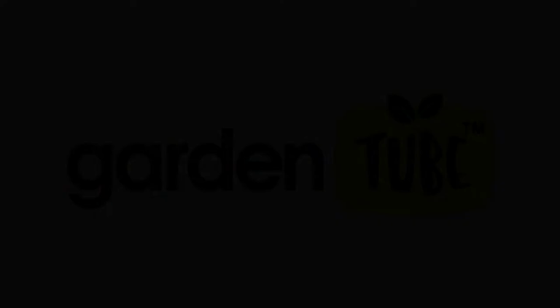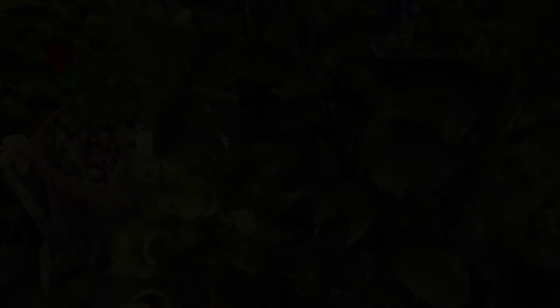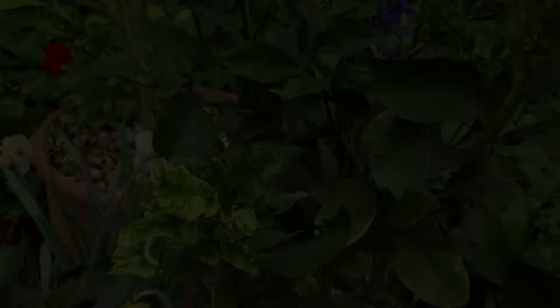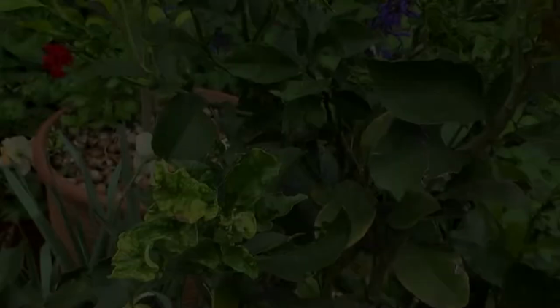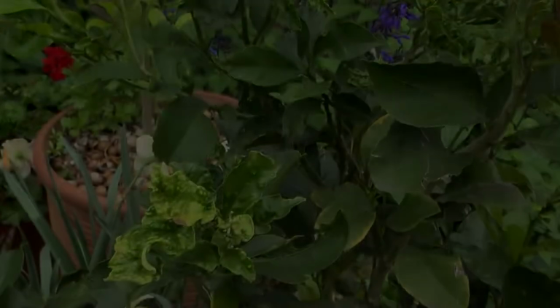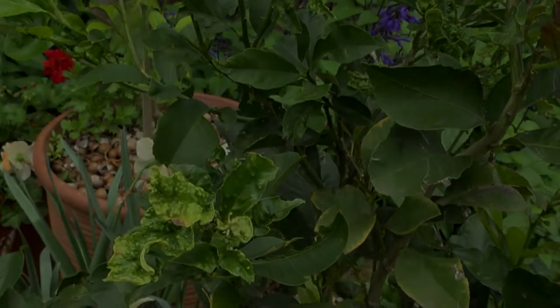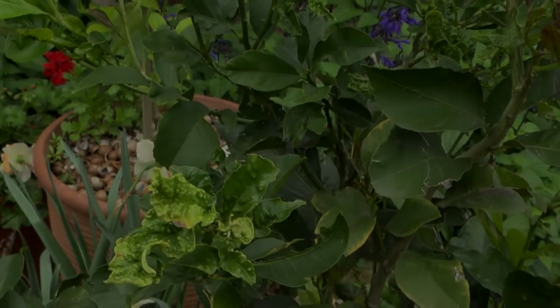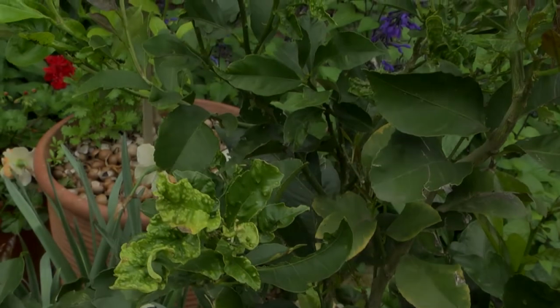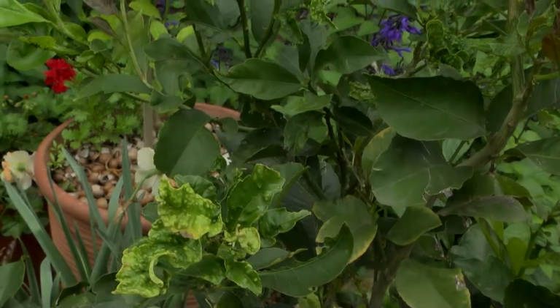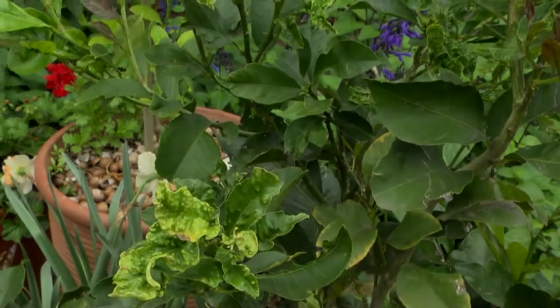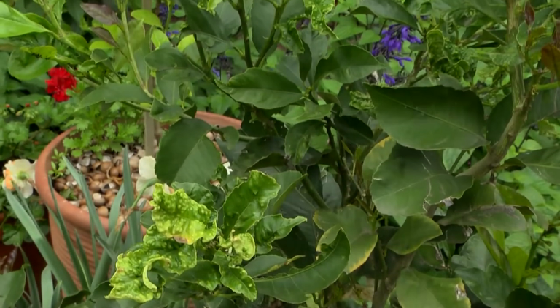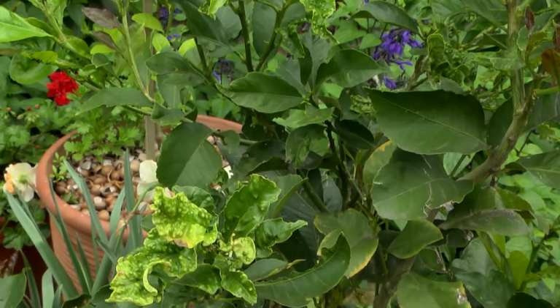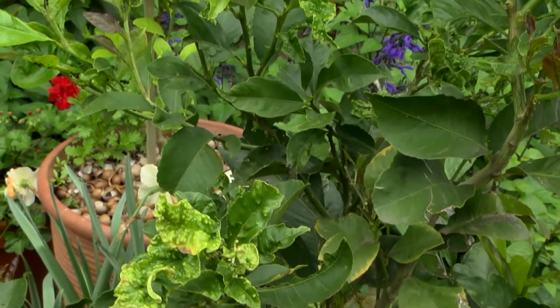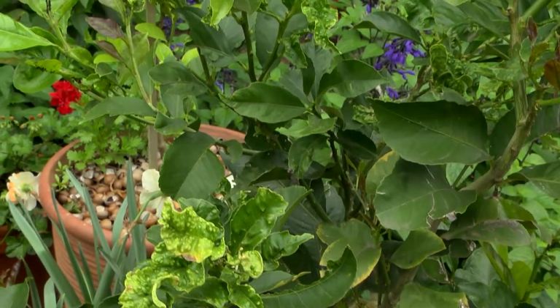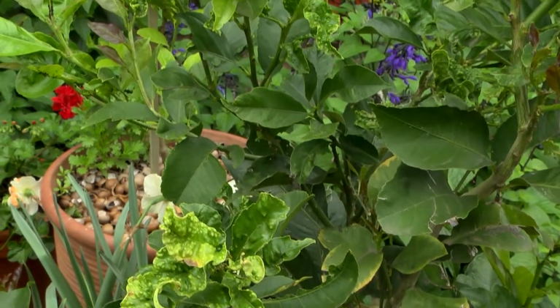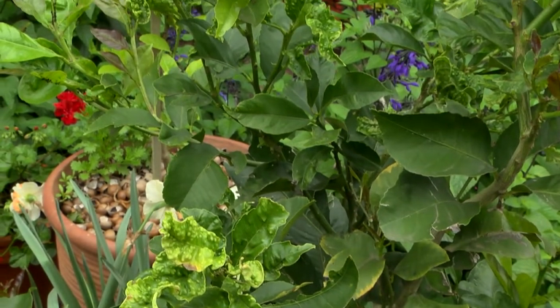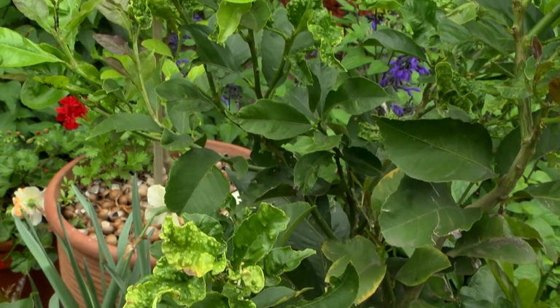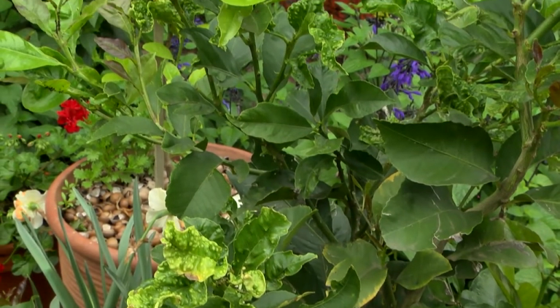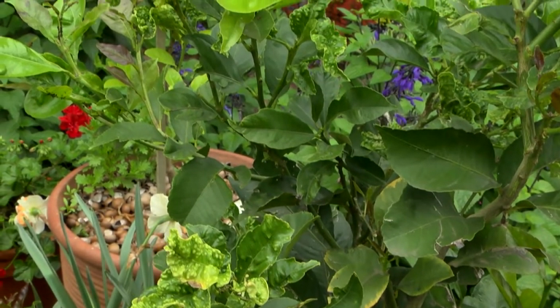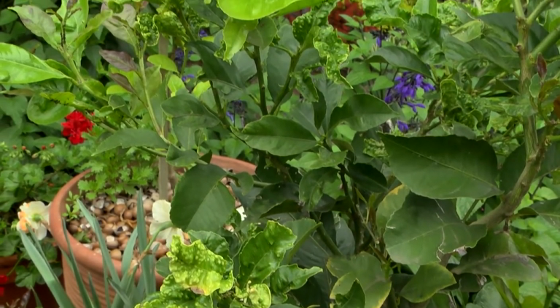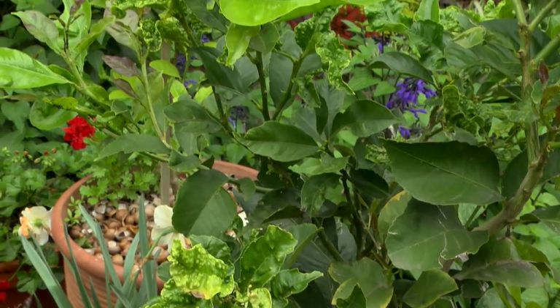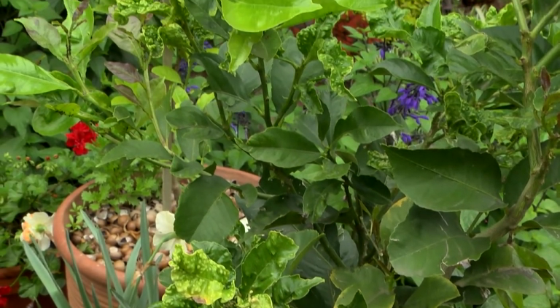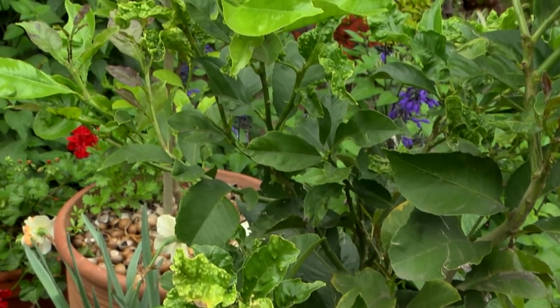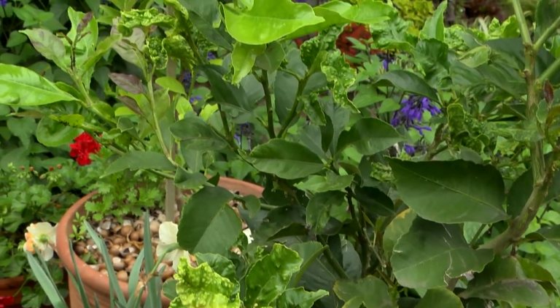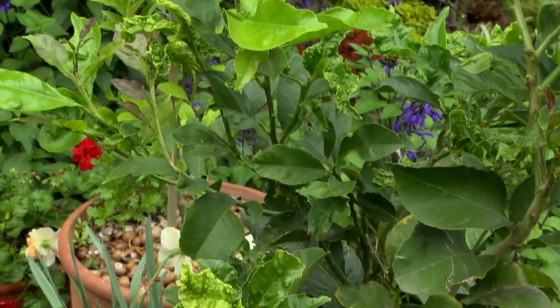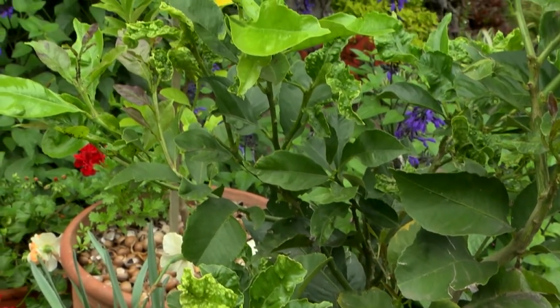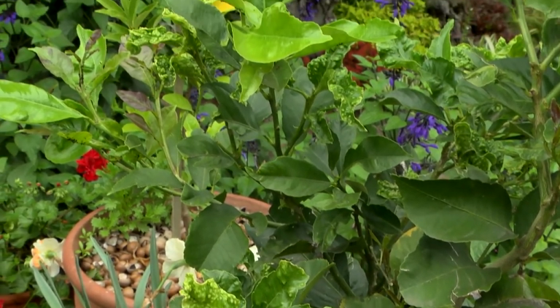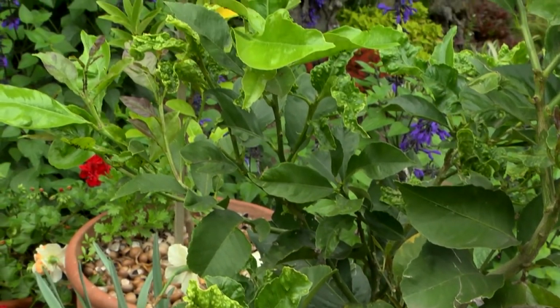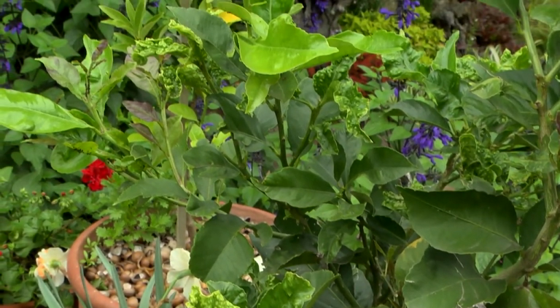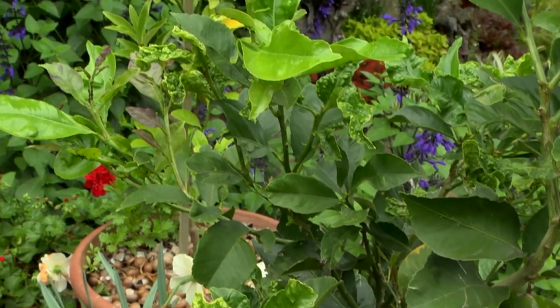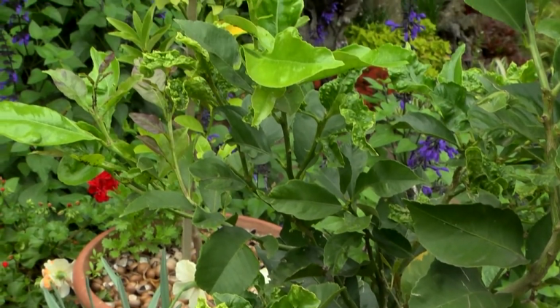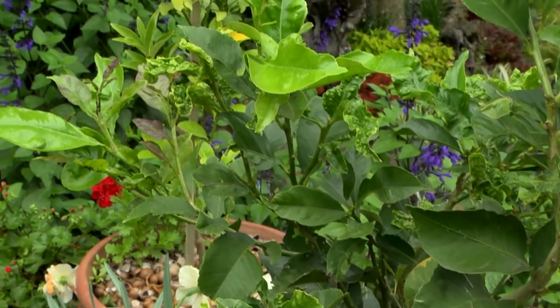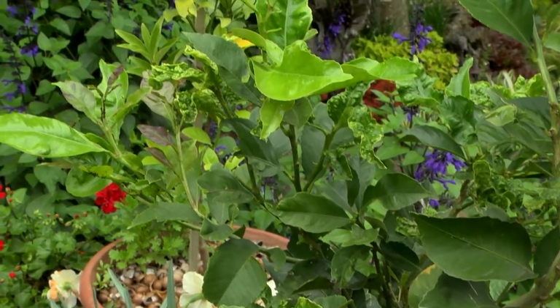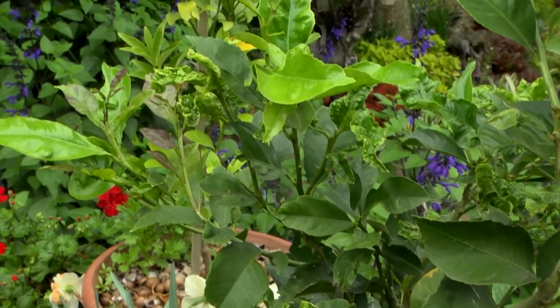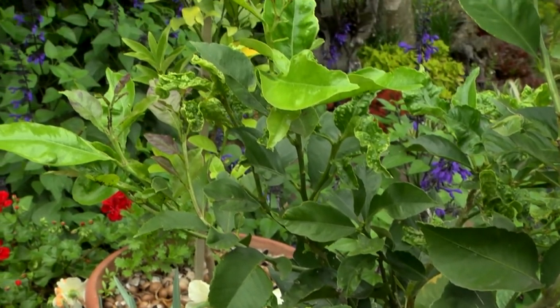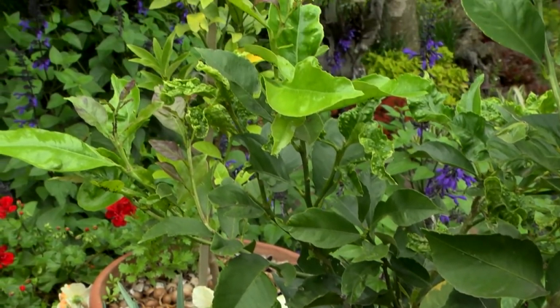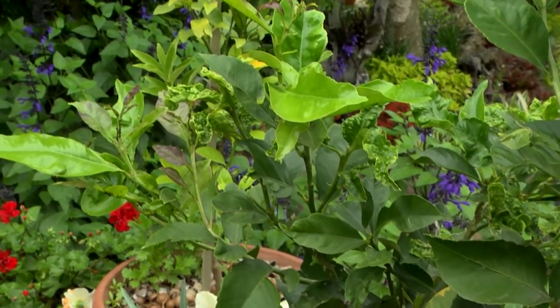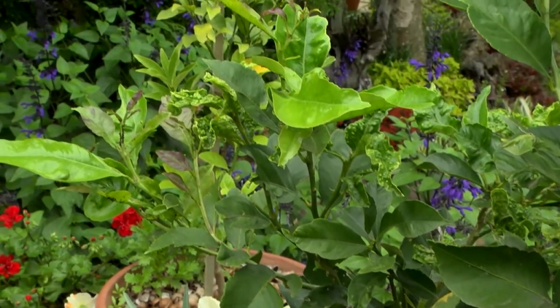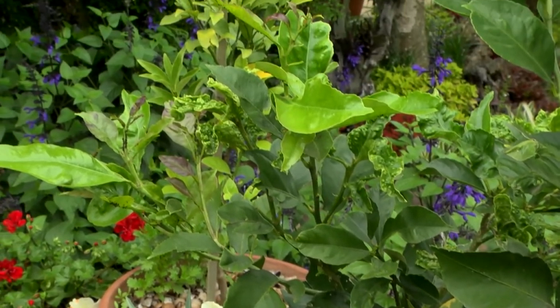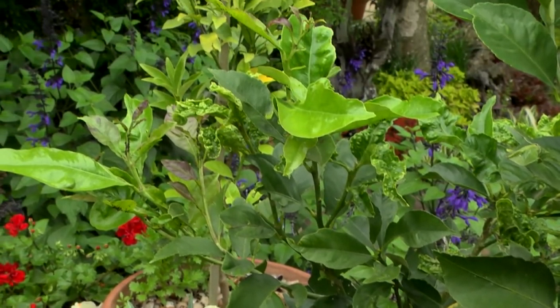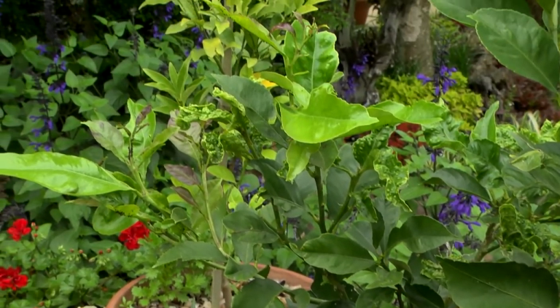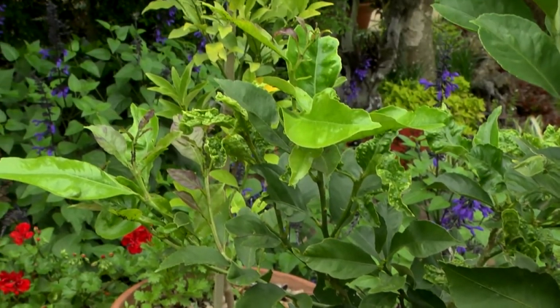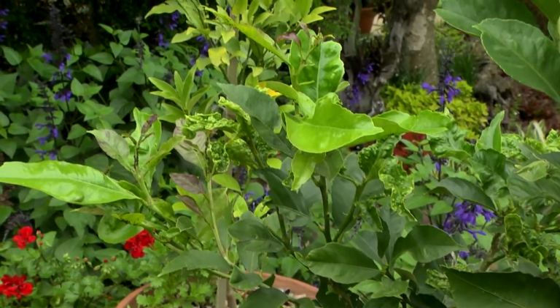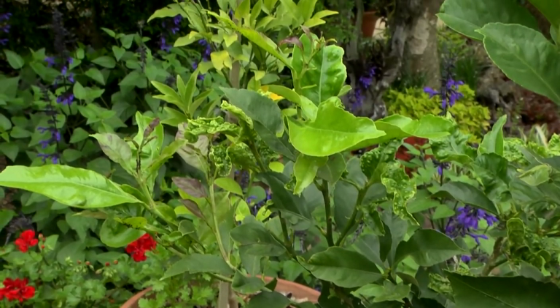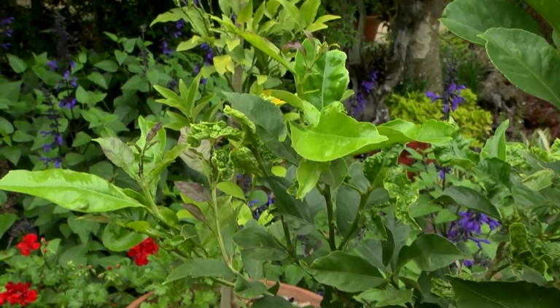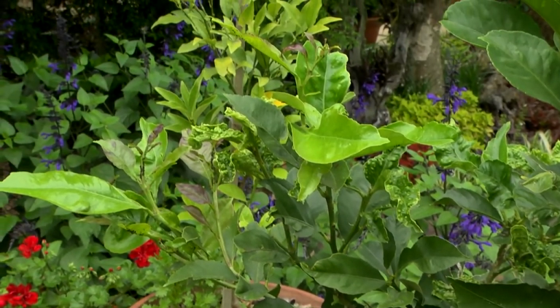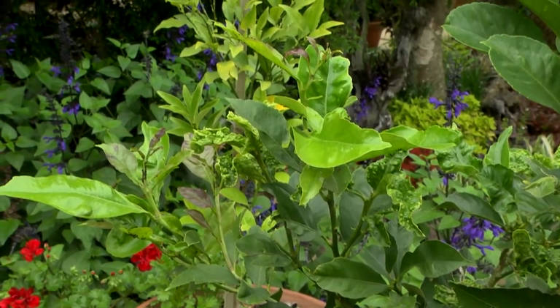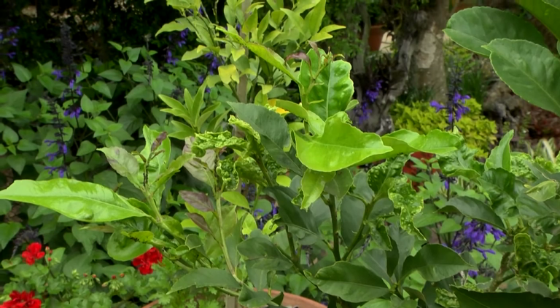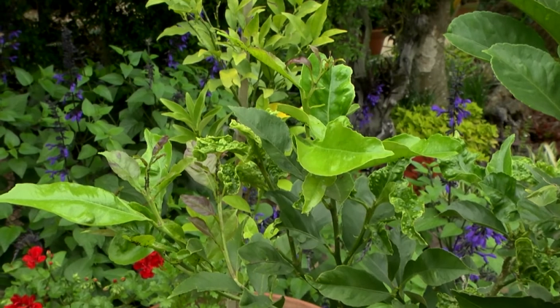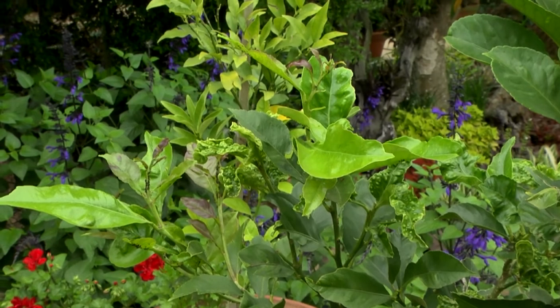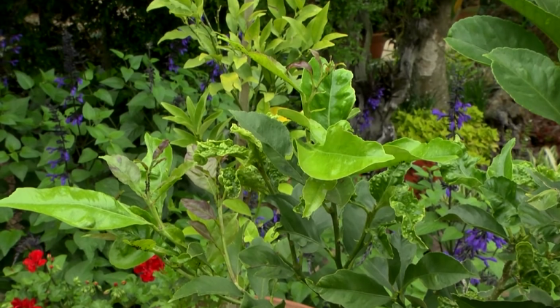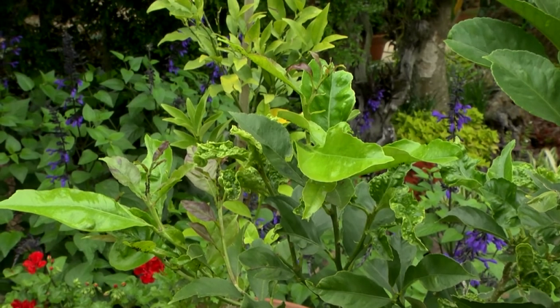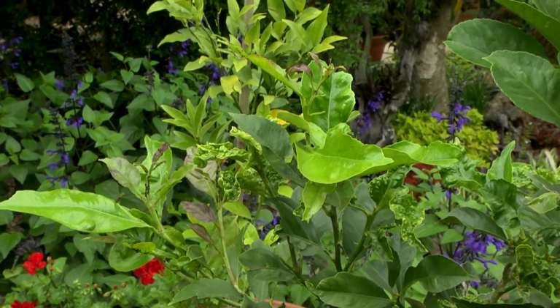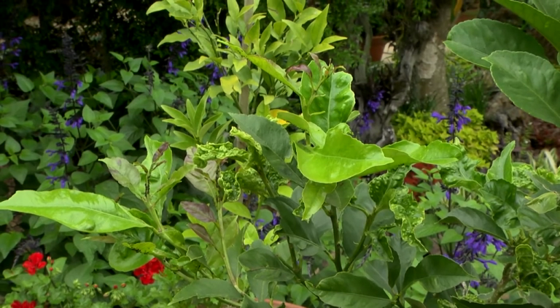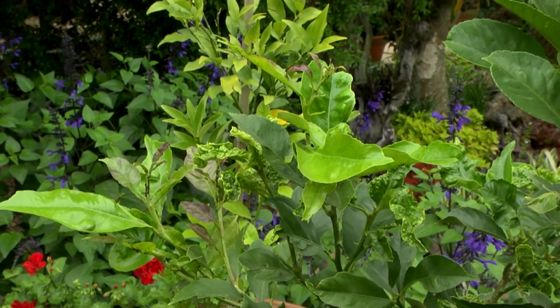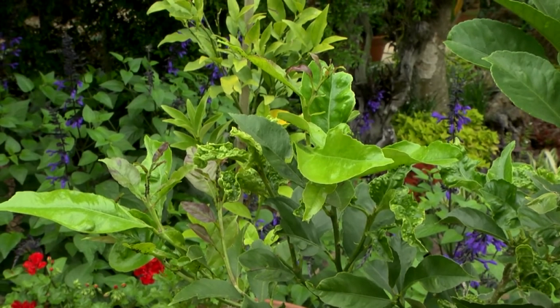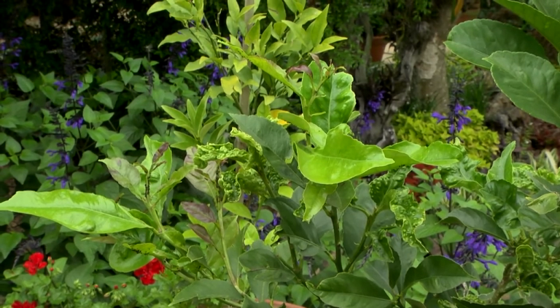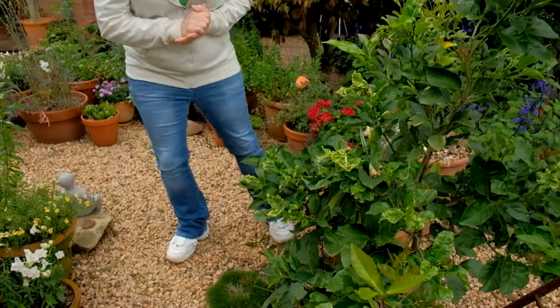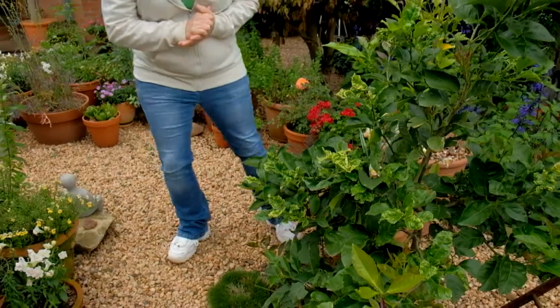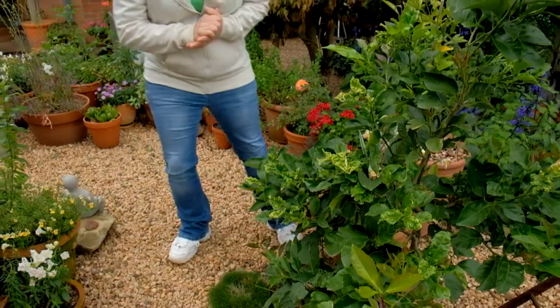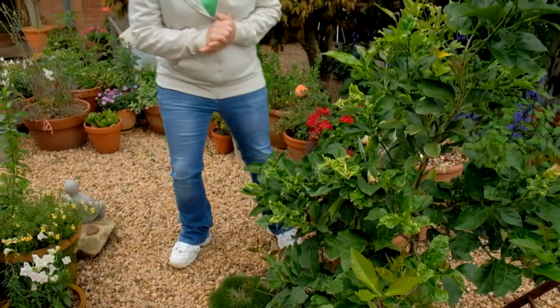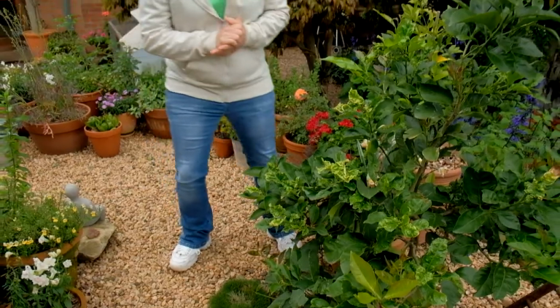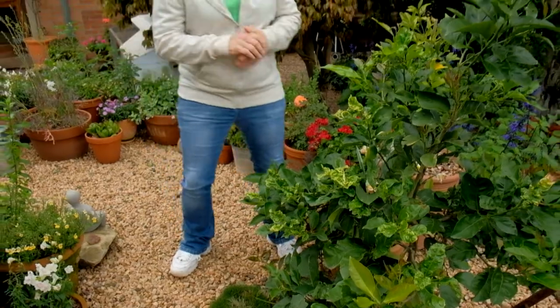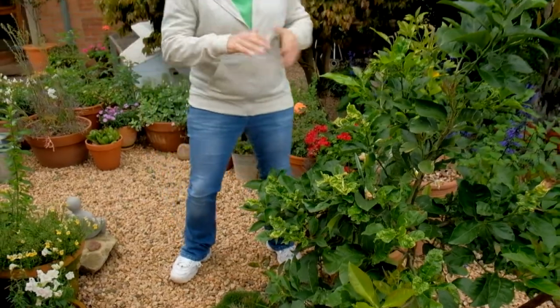Every garden needs at least one lemon tree, but there are a few things to look out for to ensure that you're getting the most out of yours.